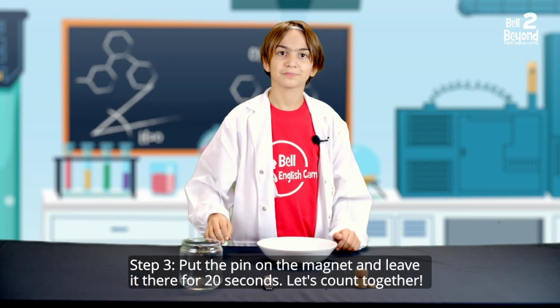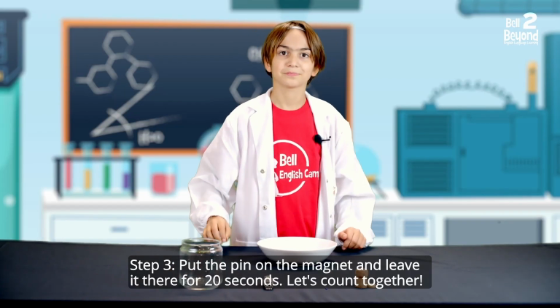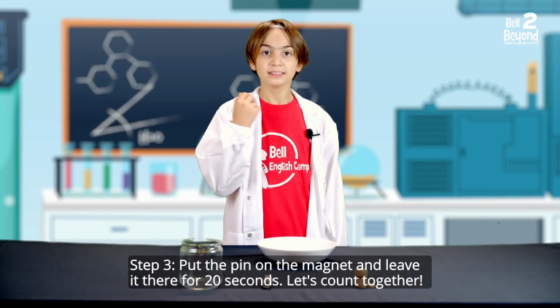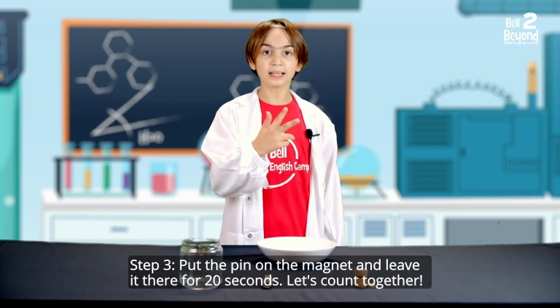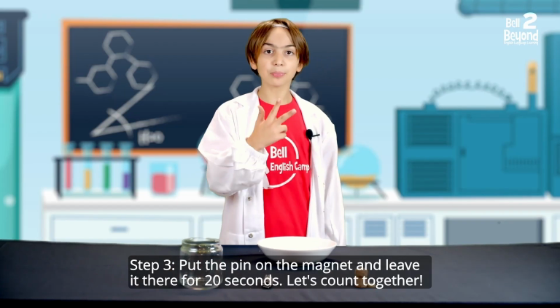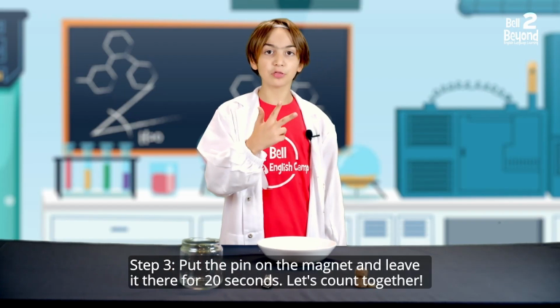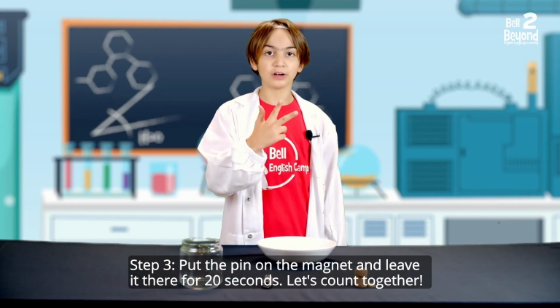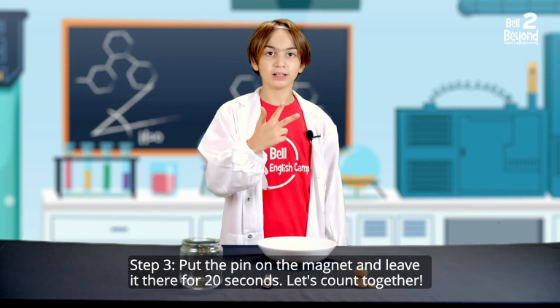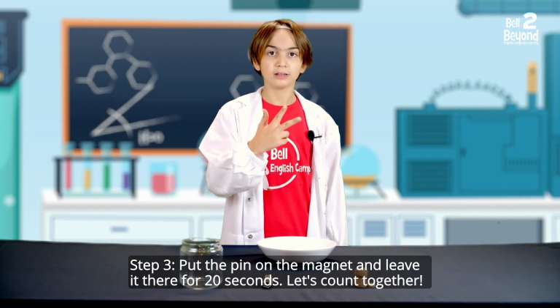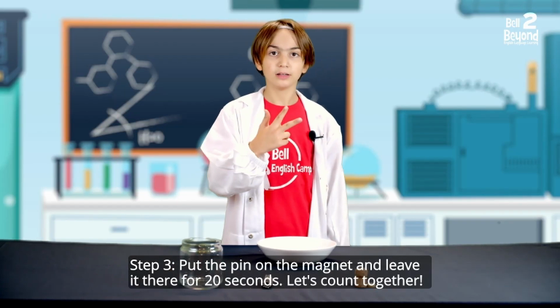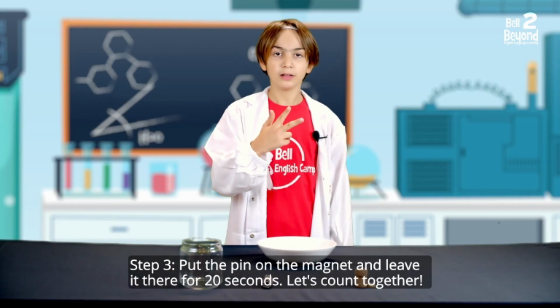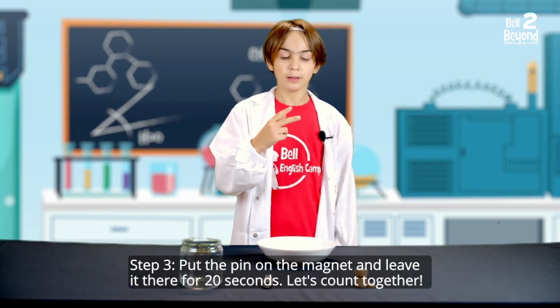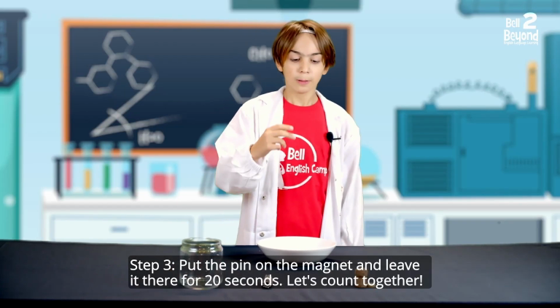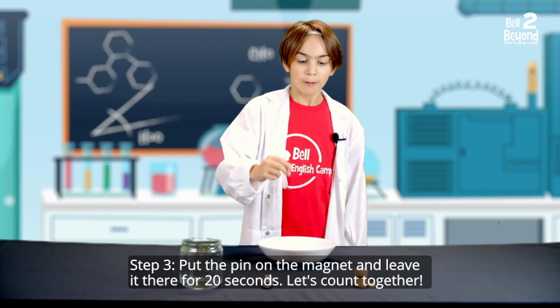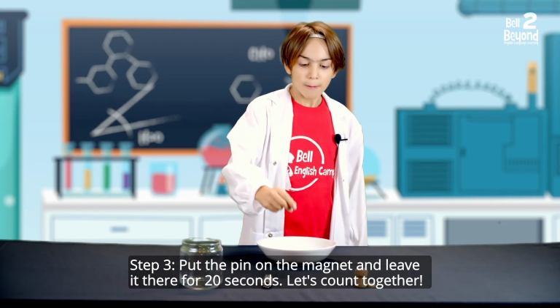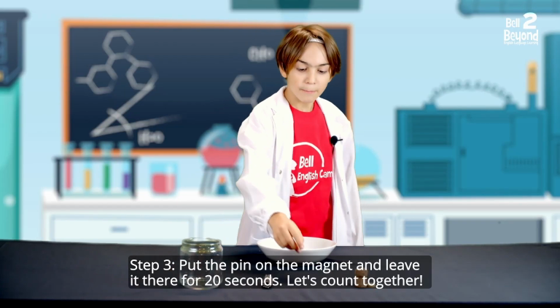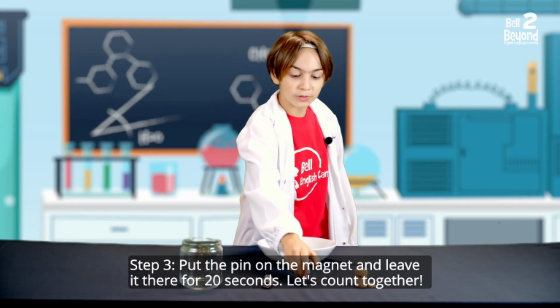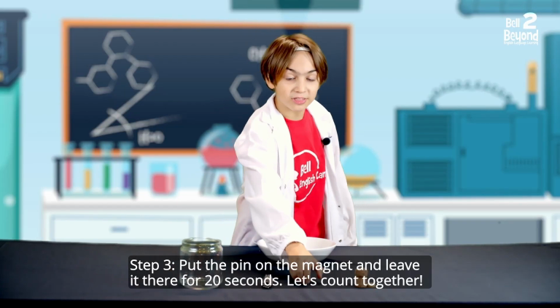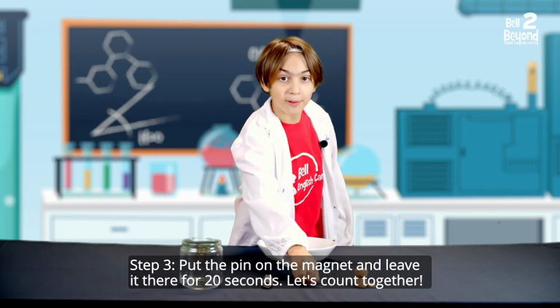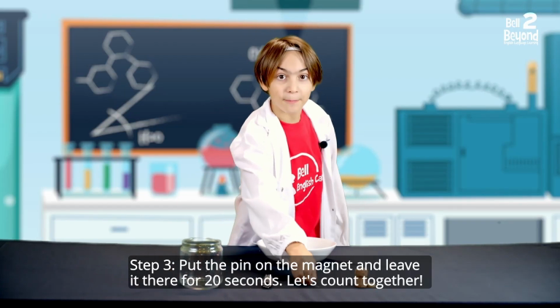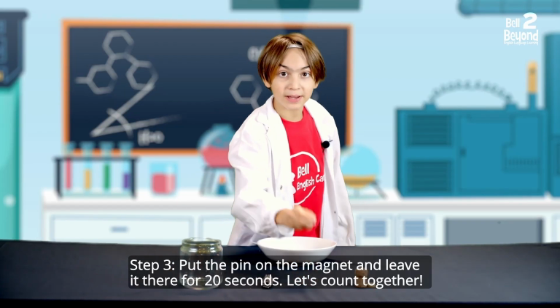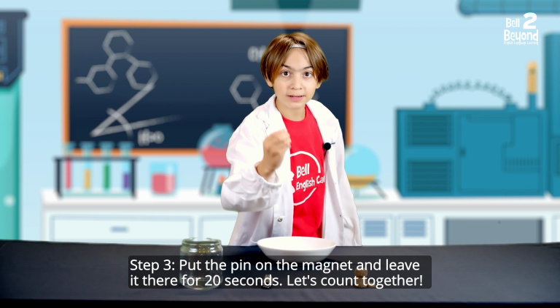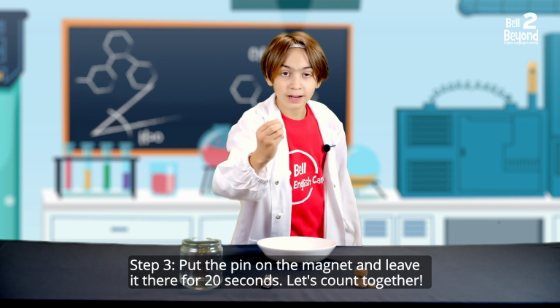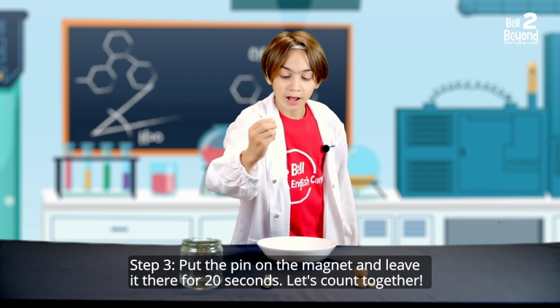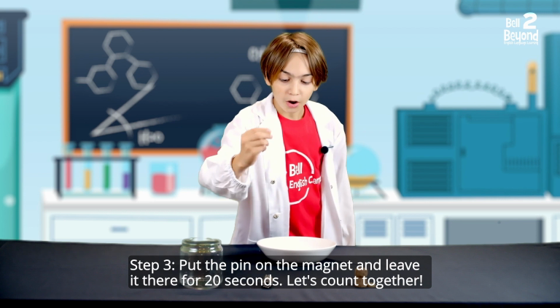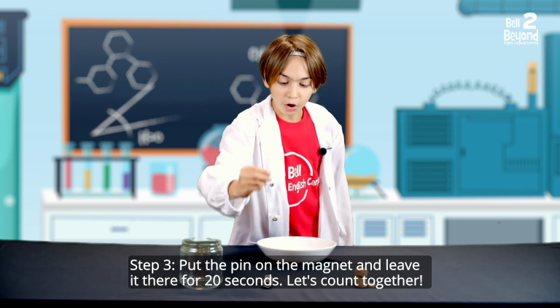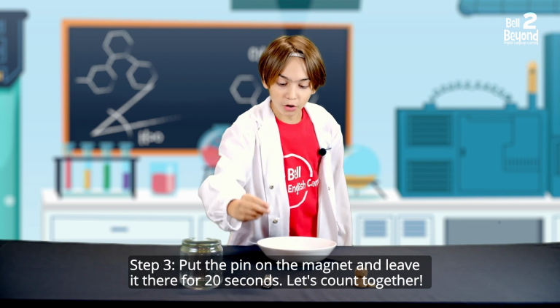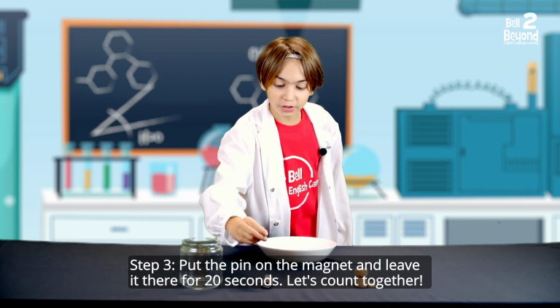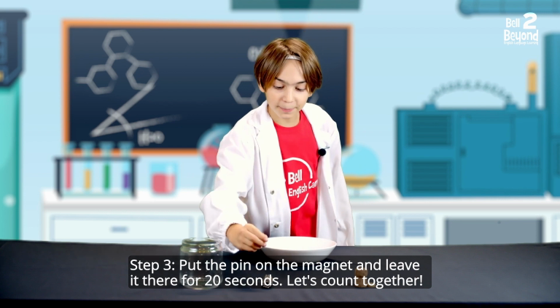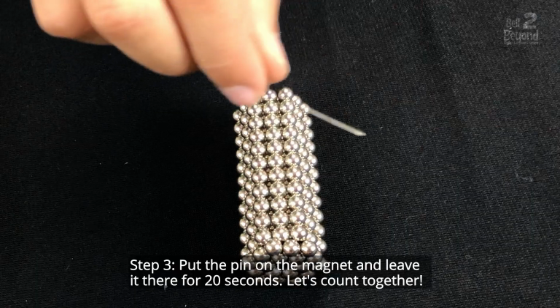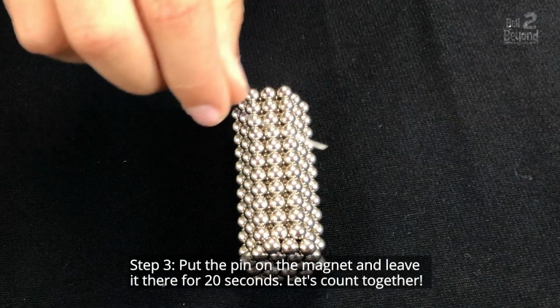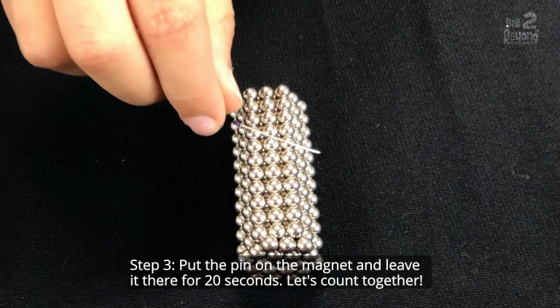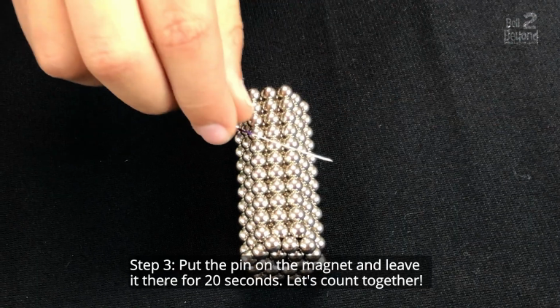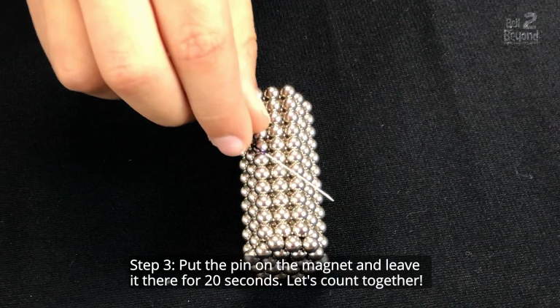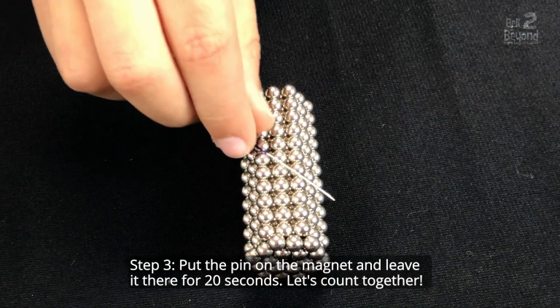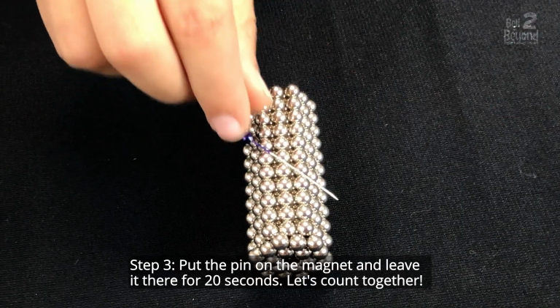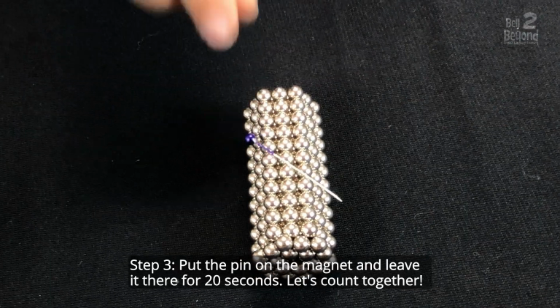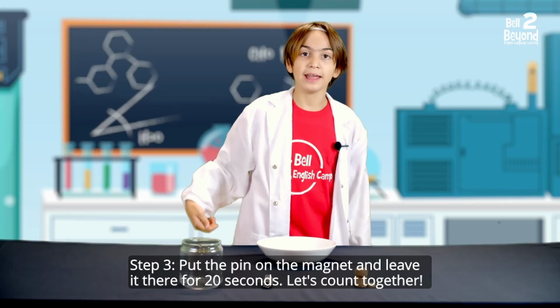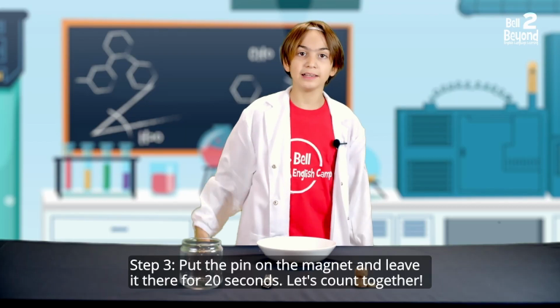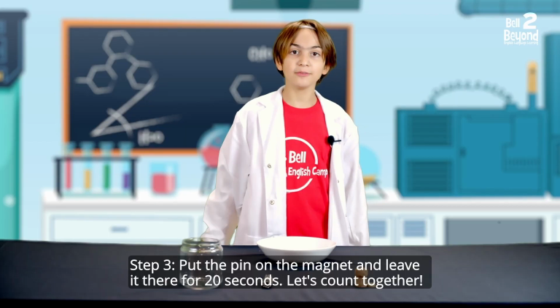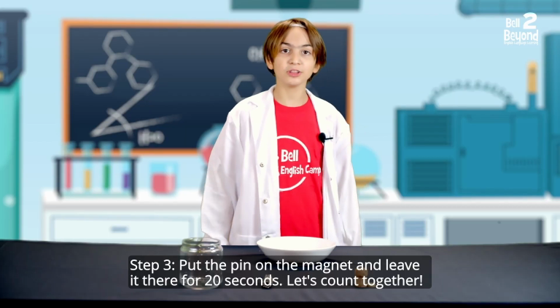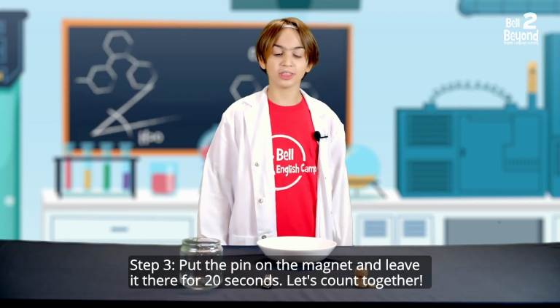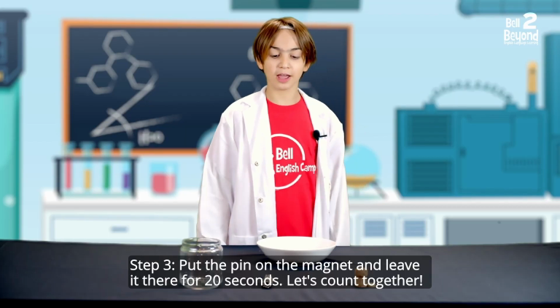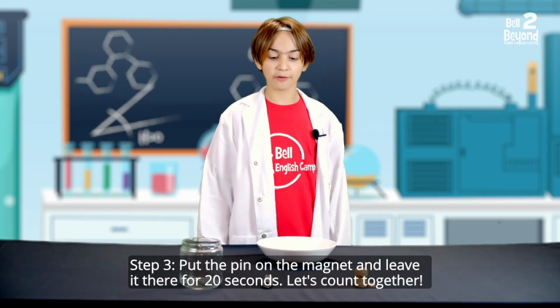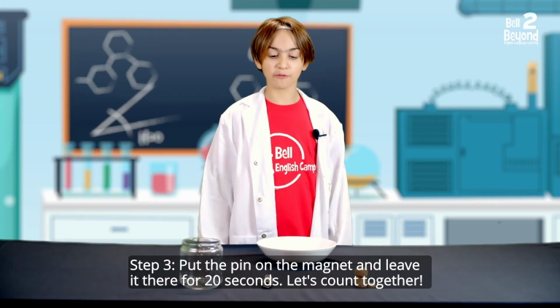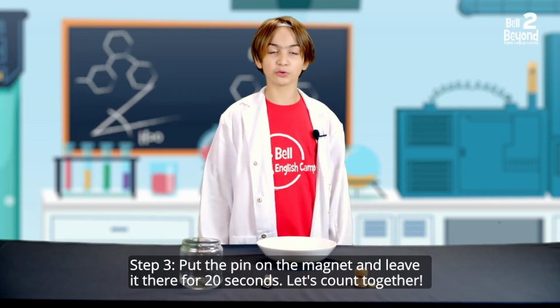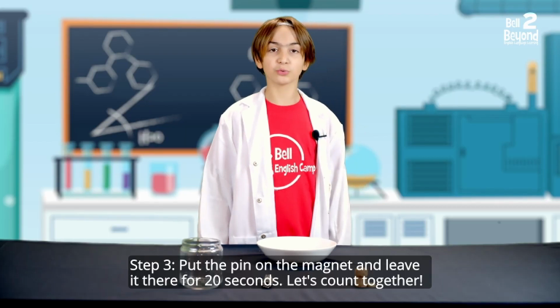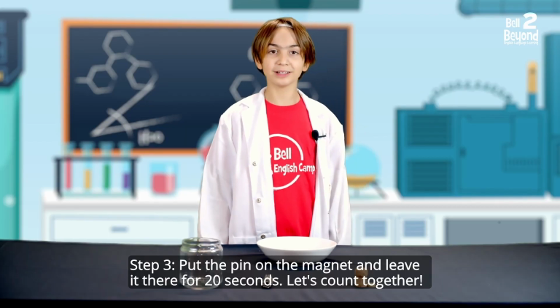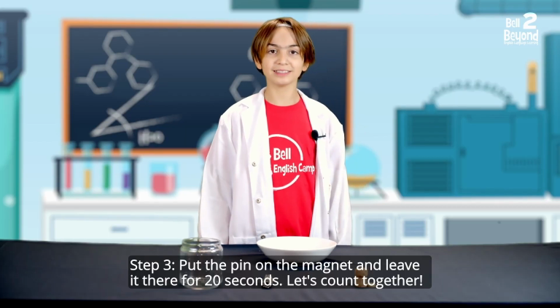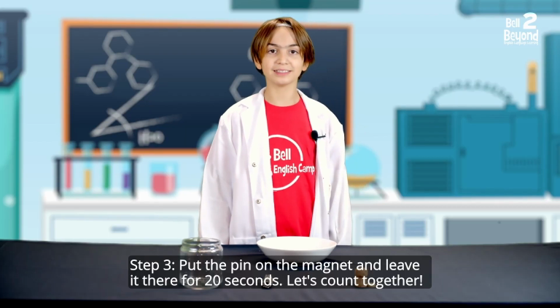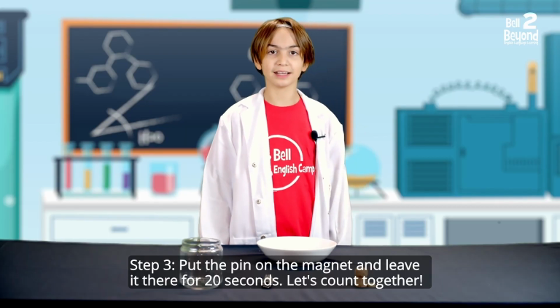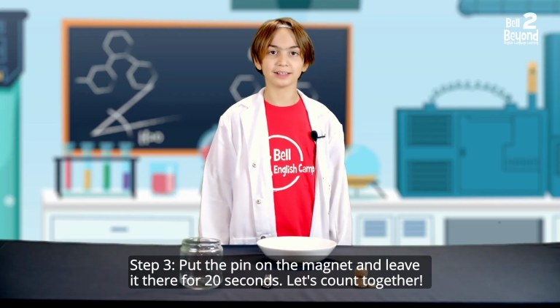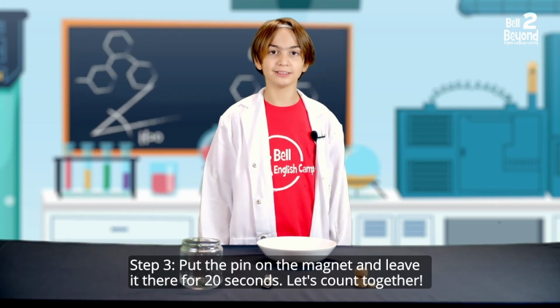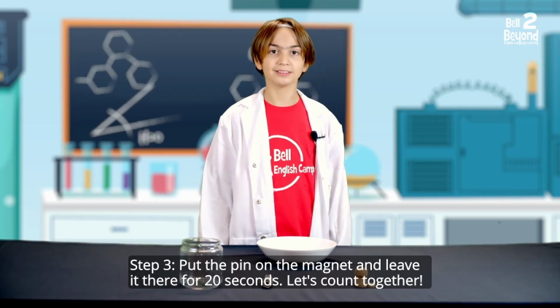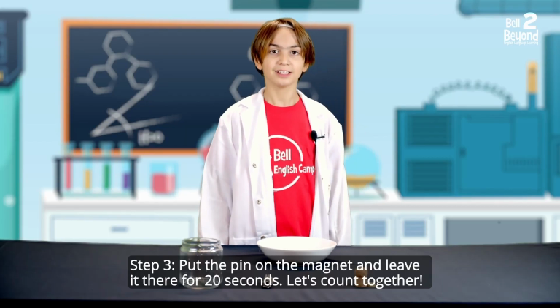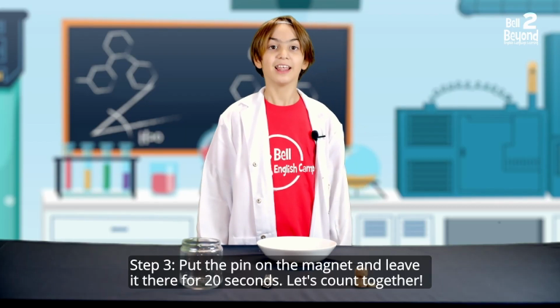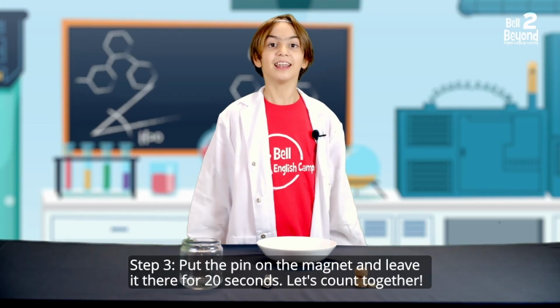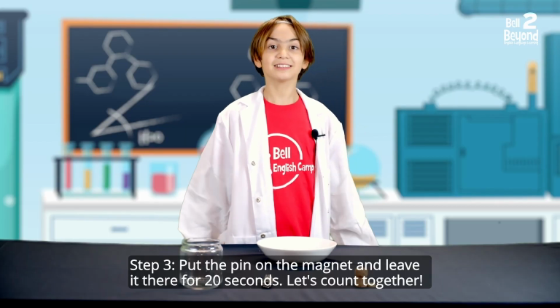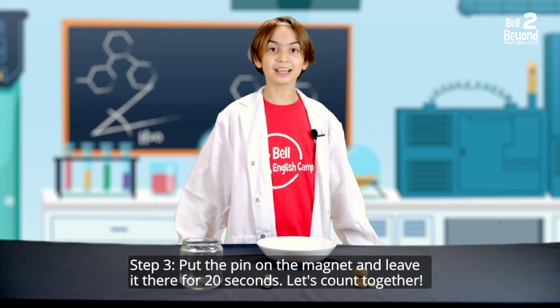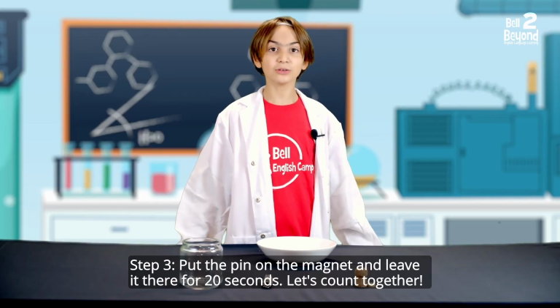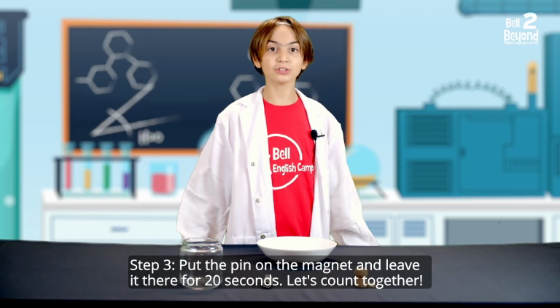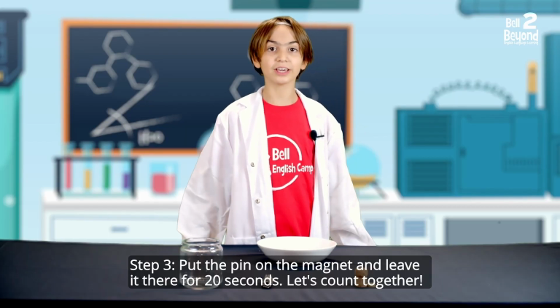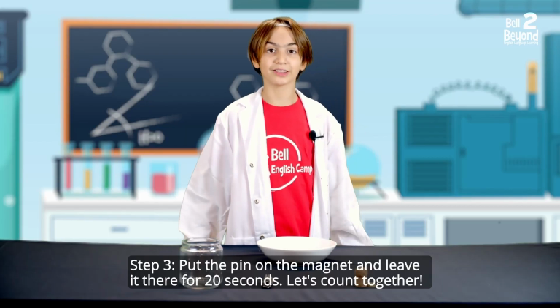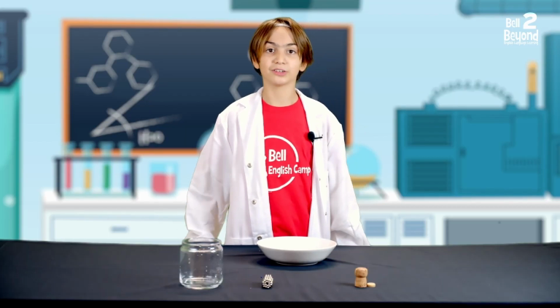Step 3. Put the pin on the magnet and leave it there for 20 seconds. Let's count together.